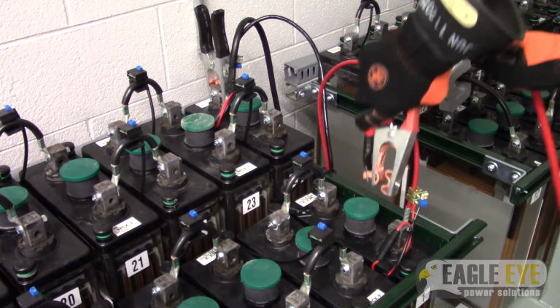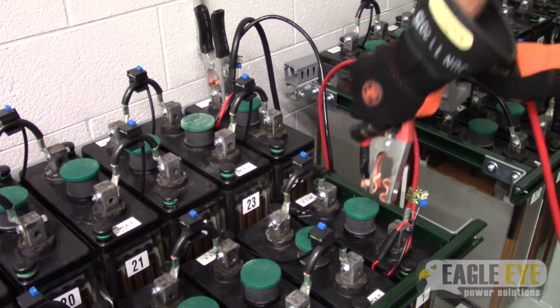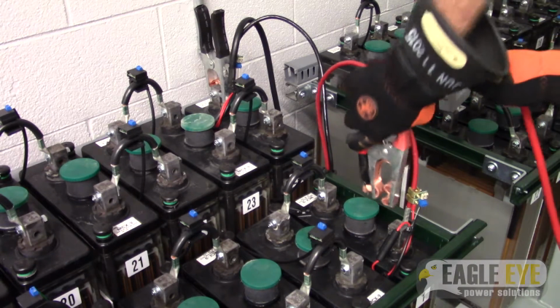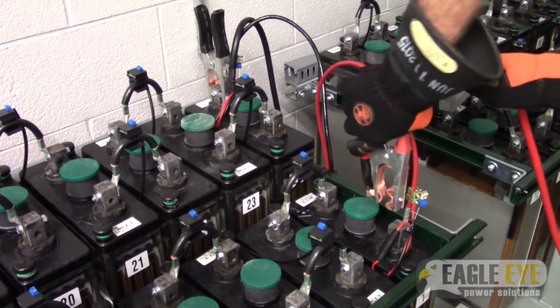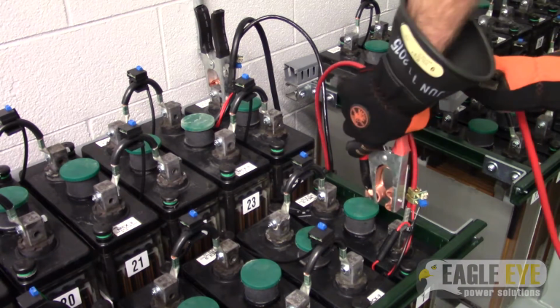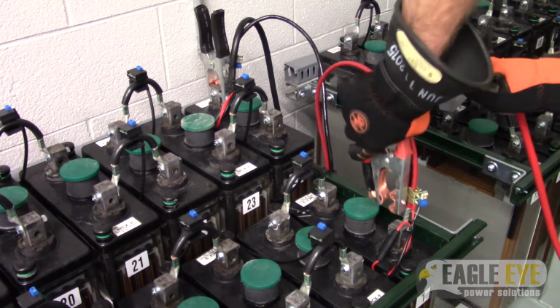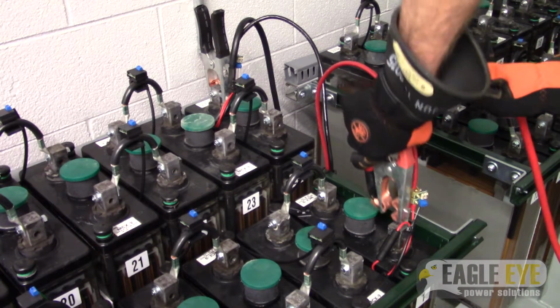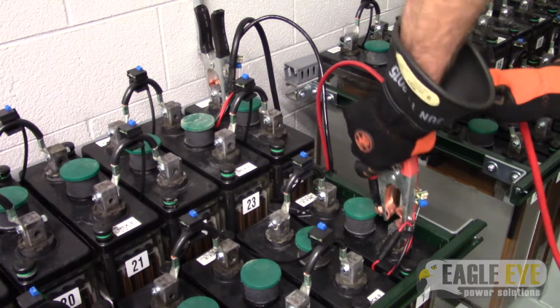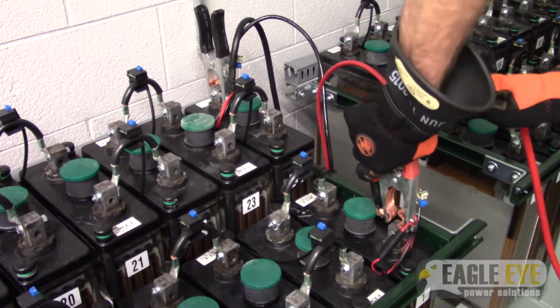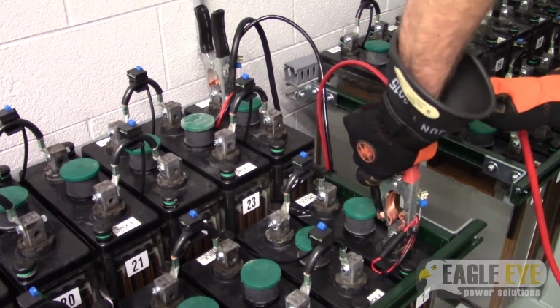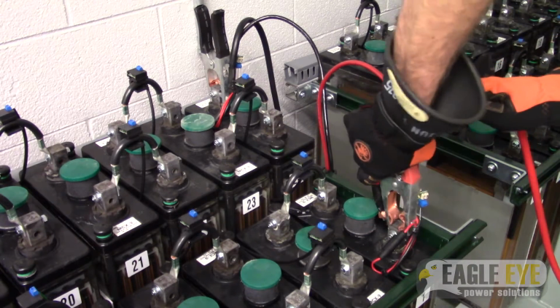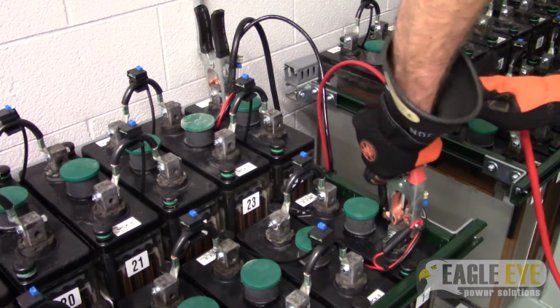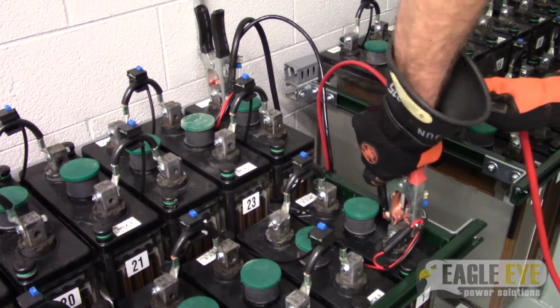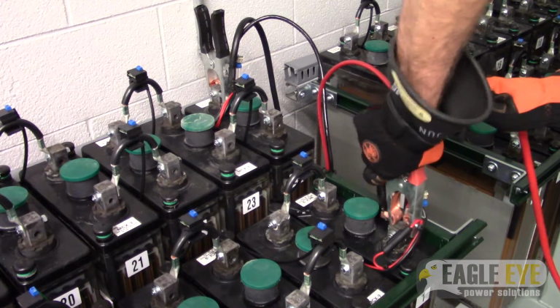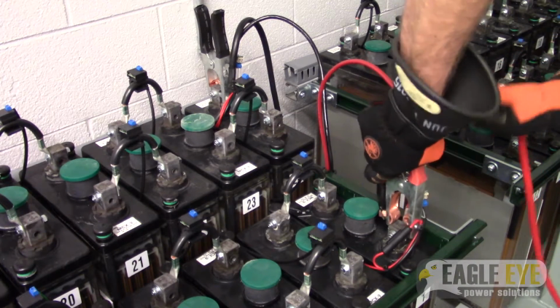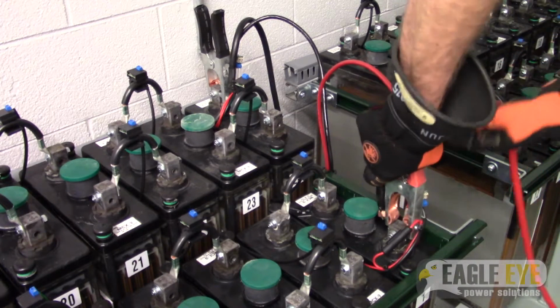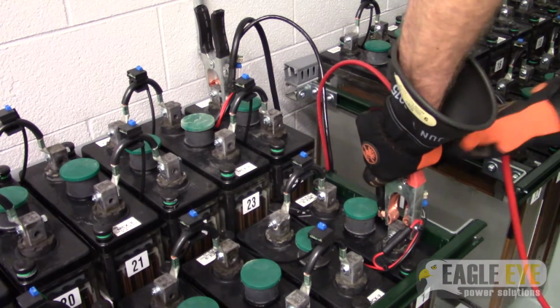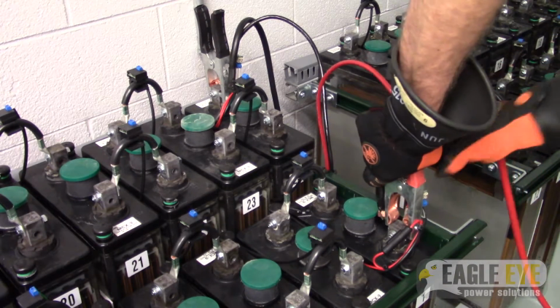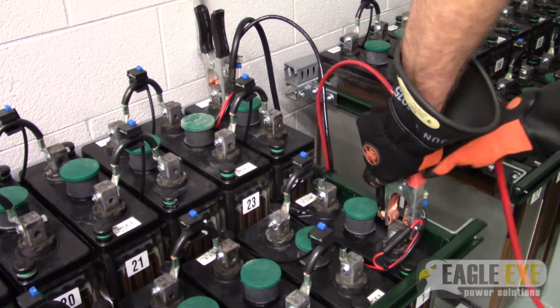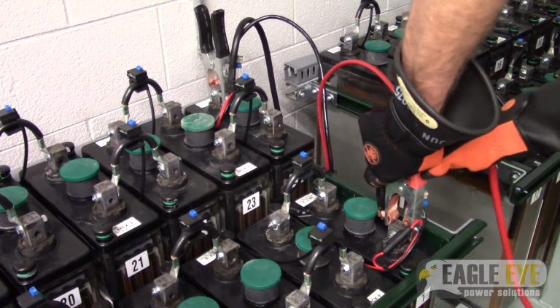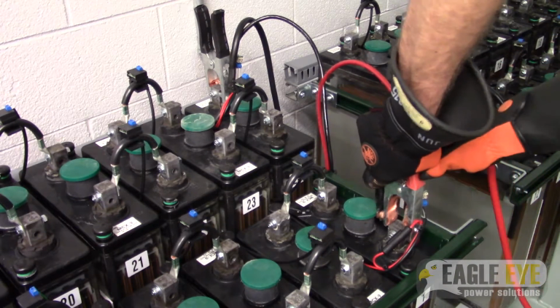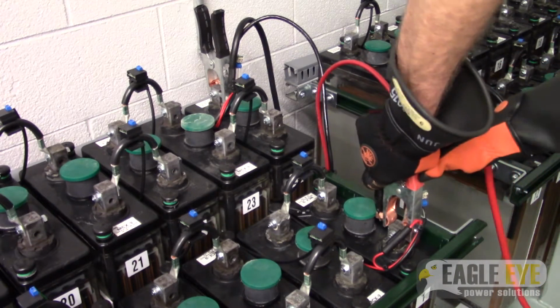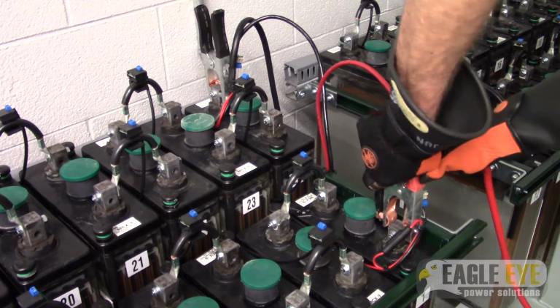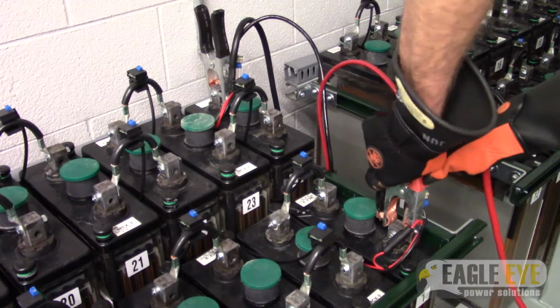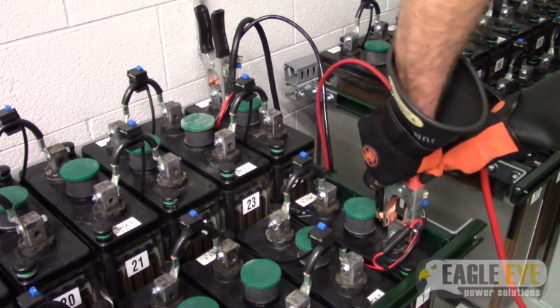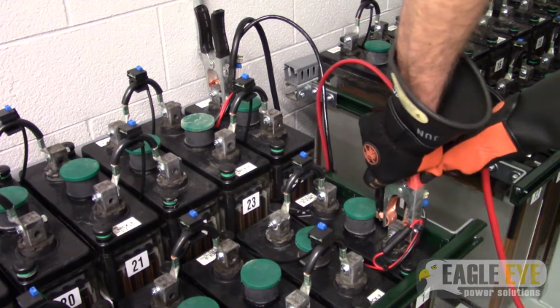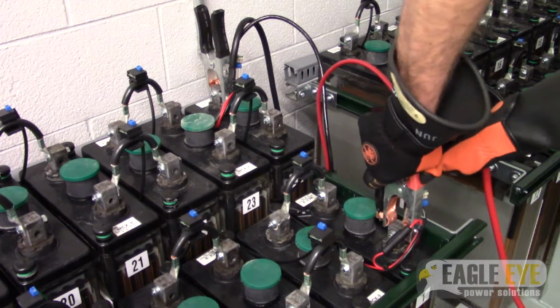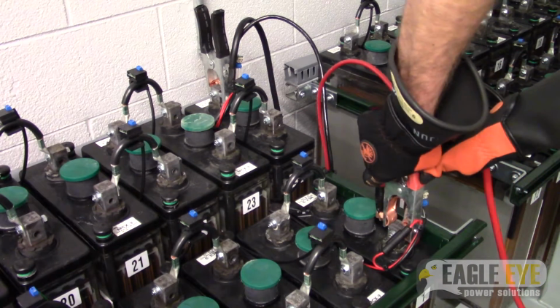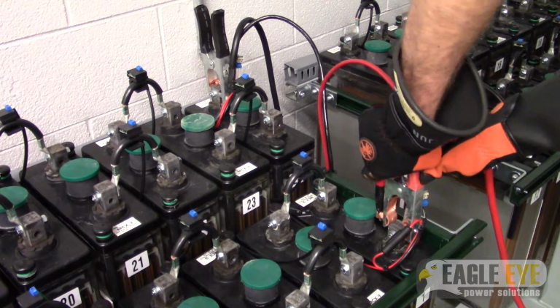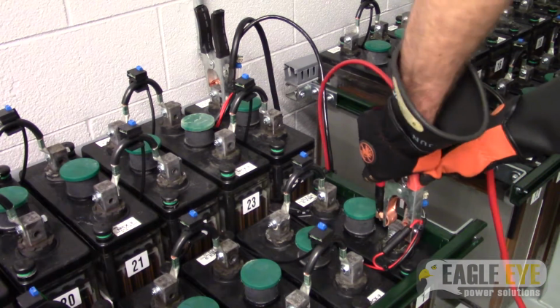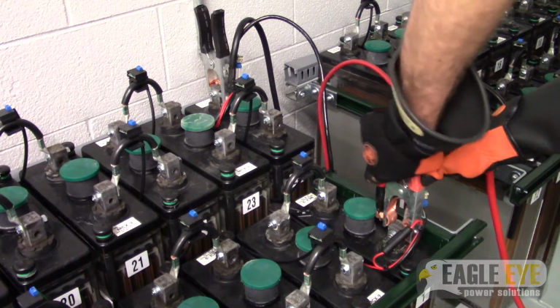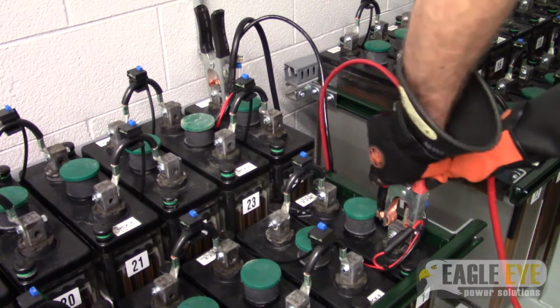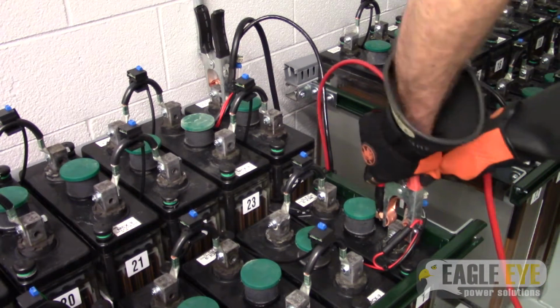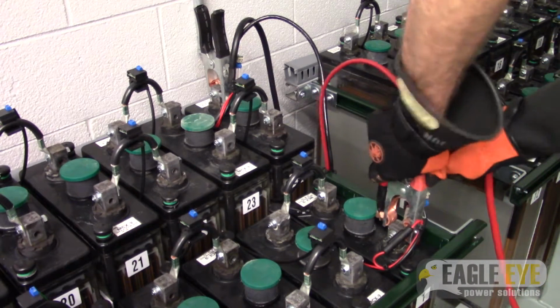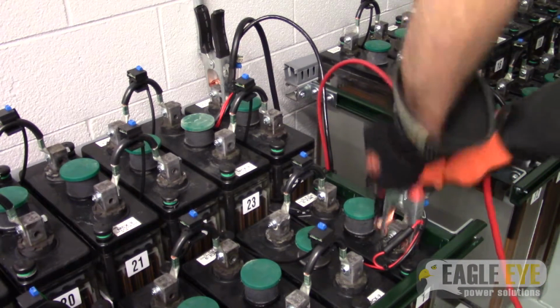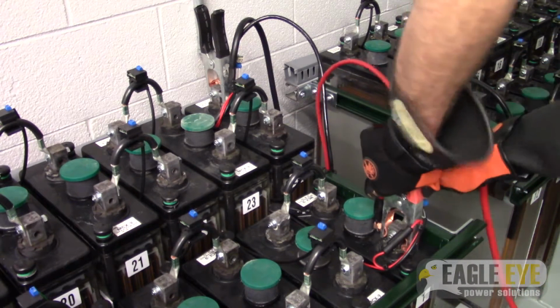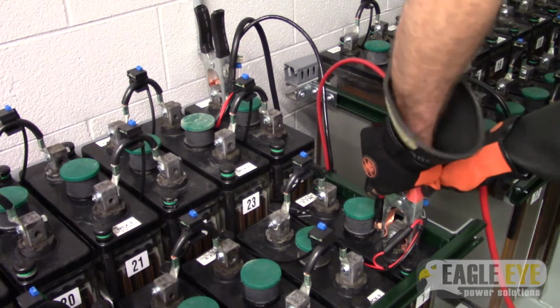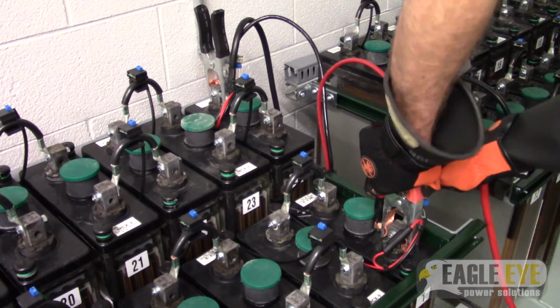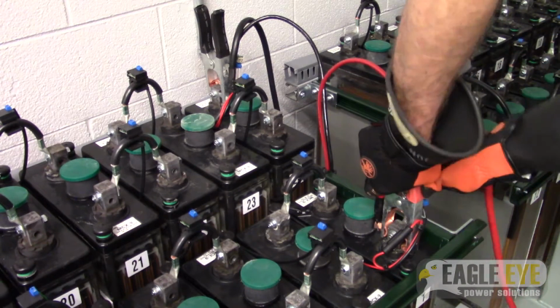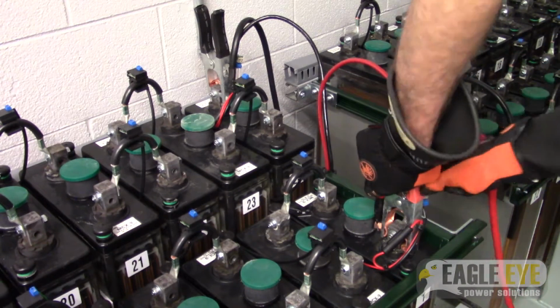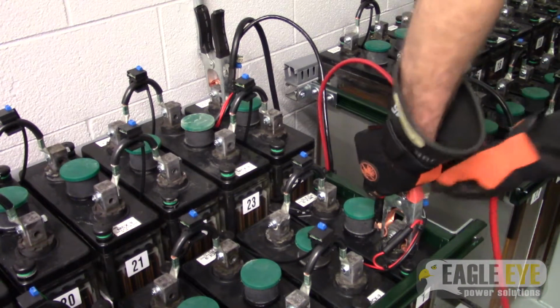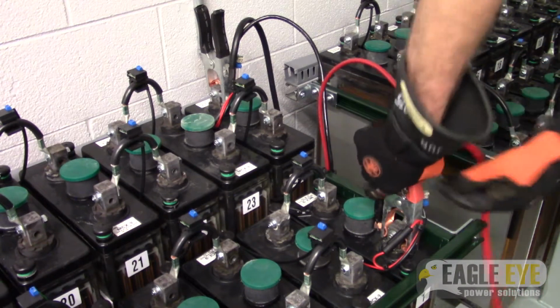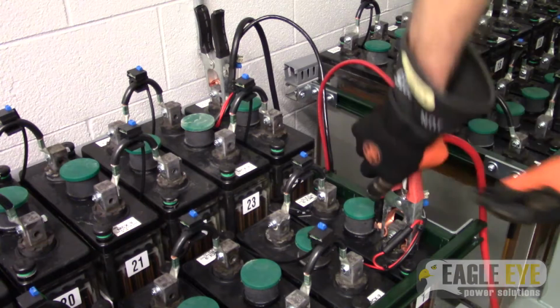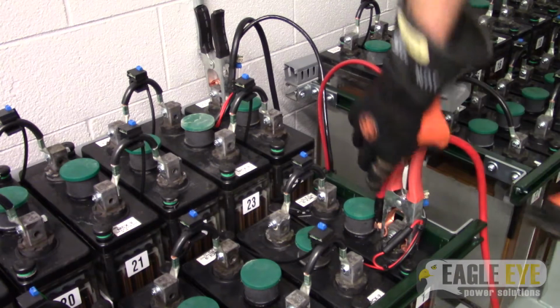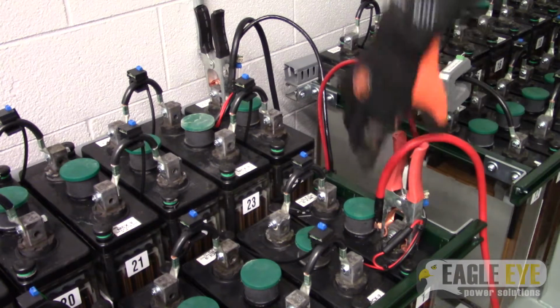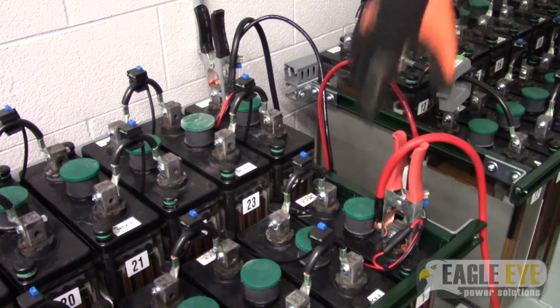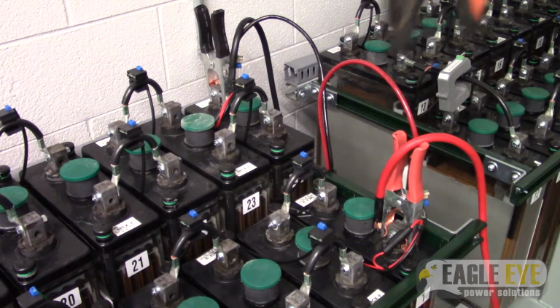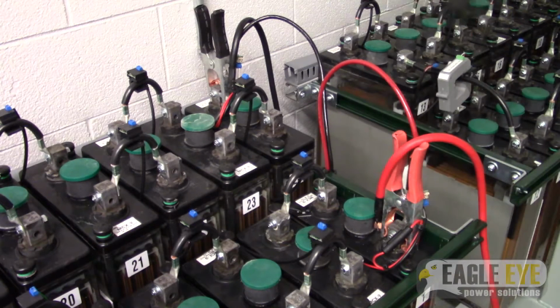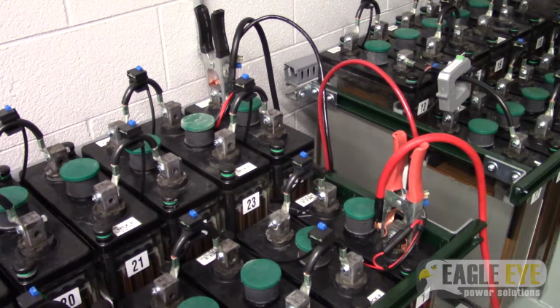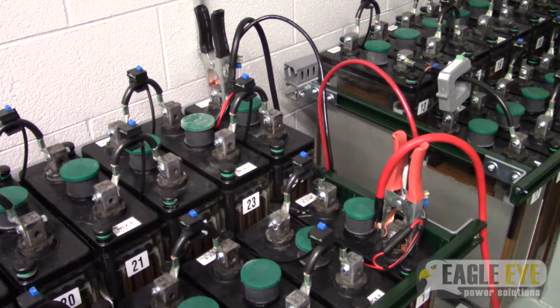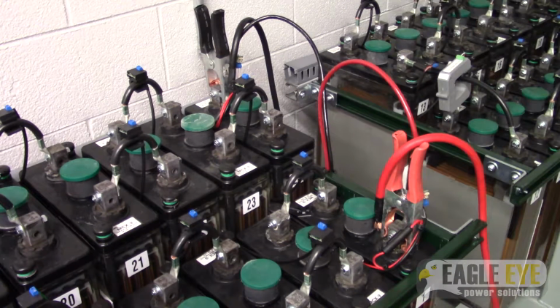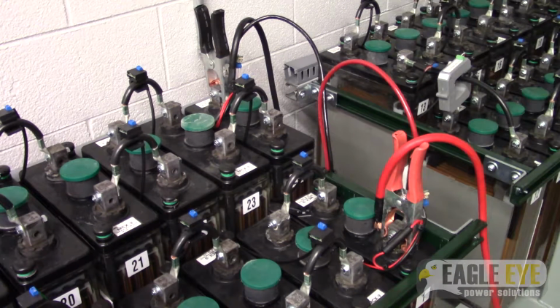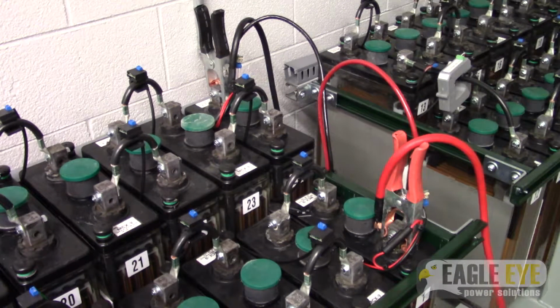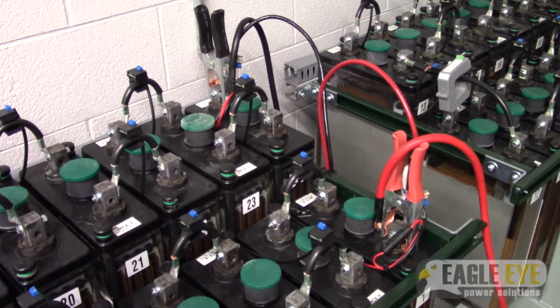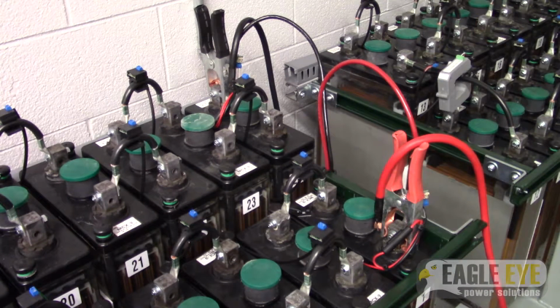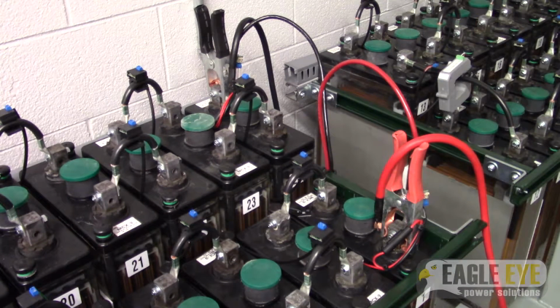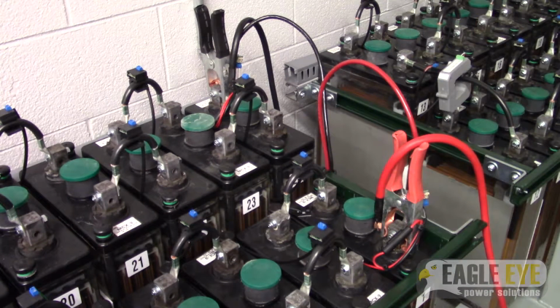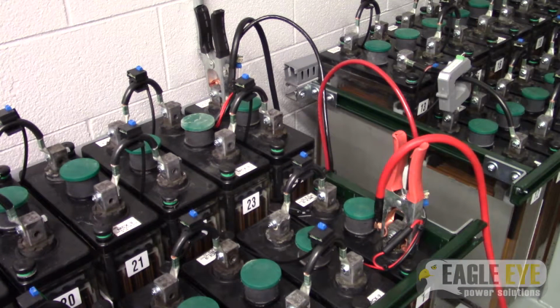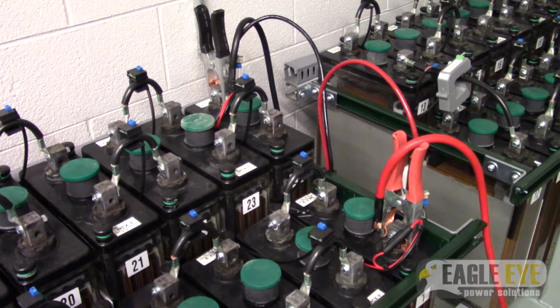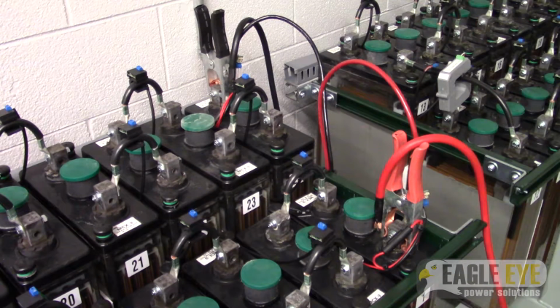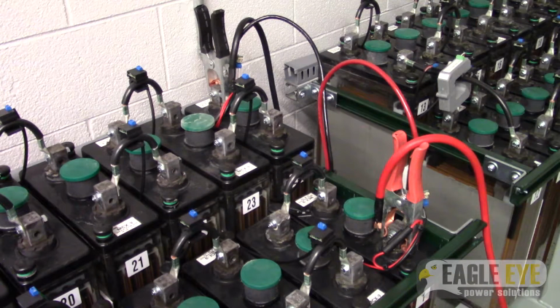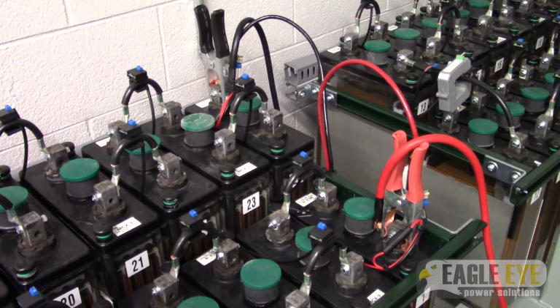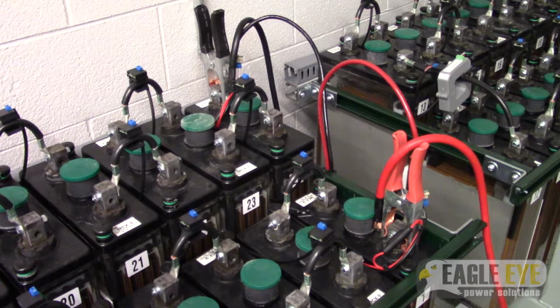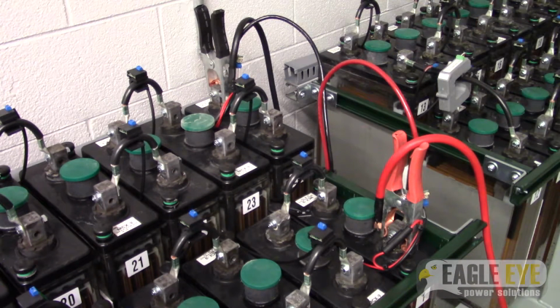It's important to note that you should always connect your load cables to the load bank first and then to the battery terminals.